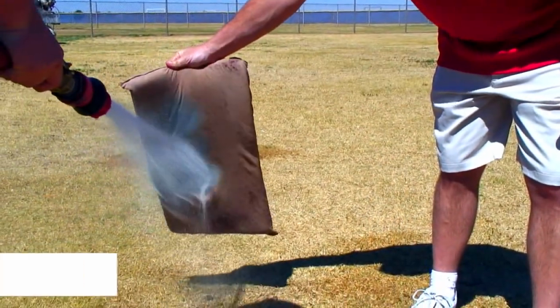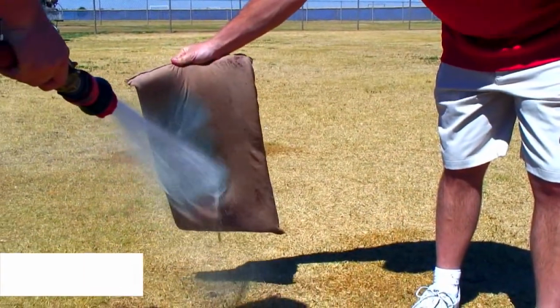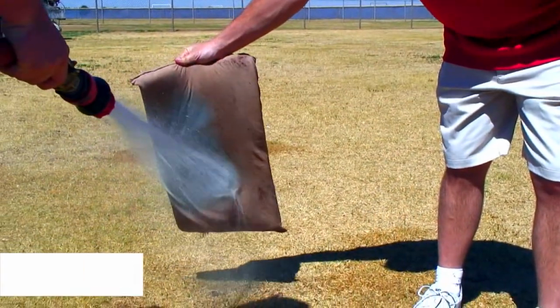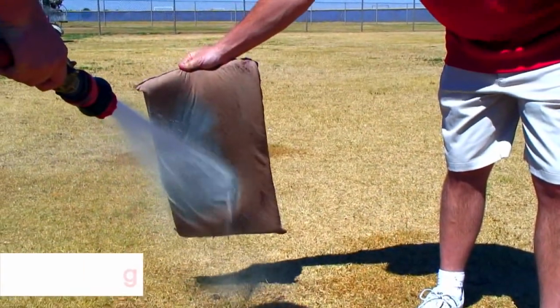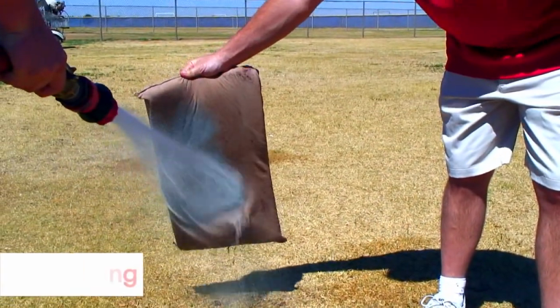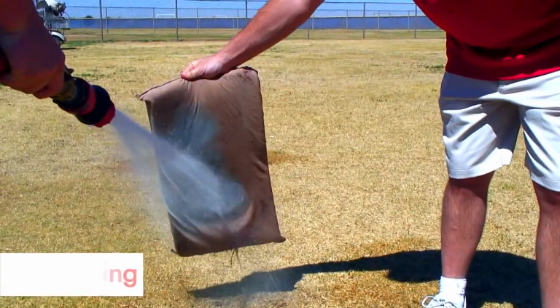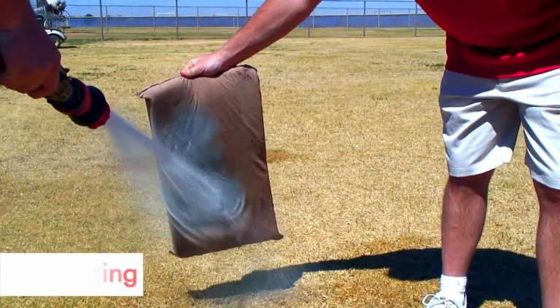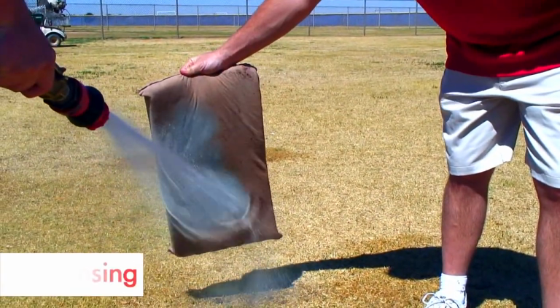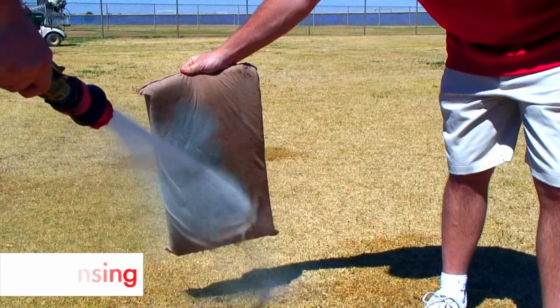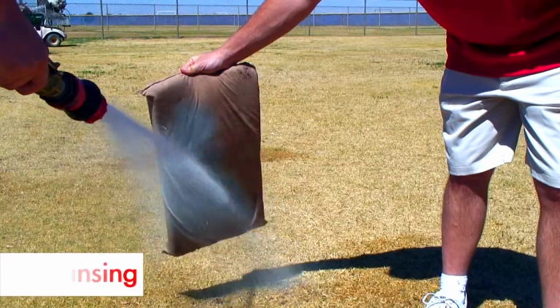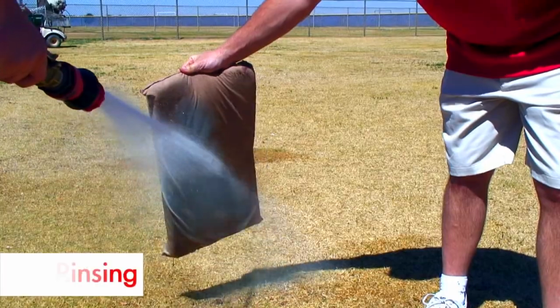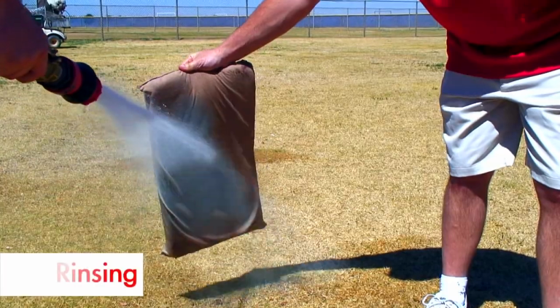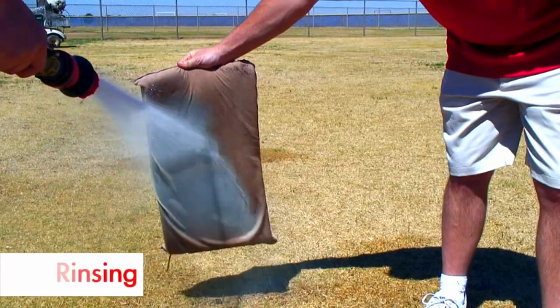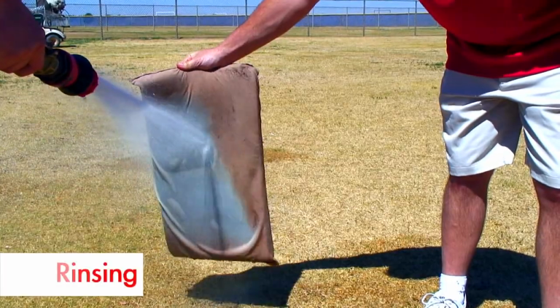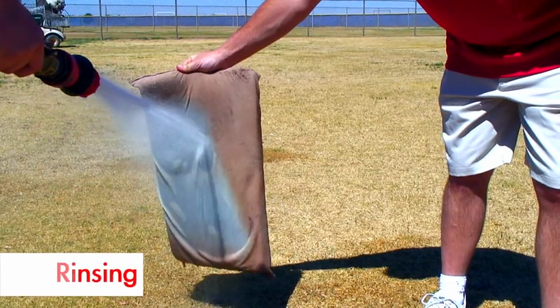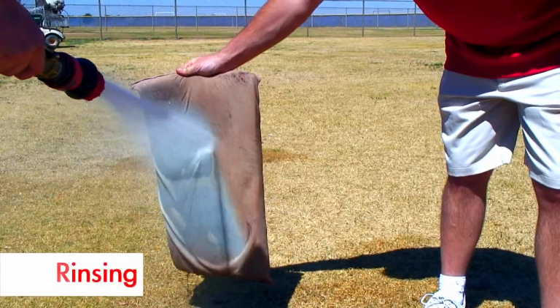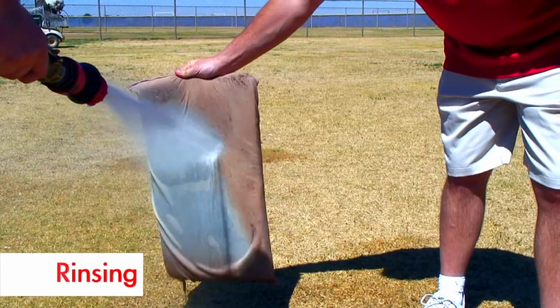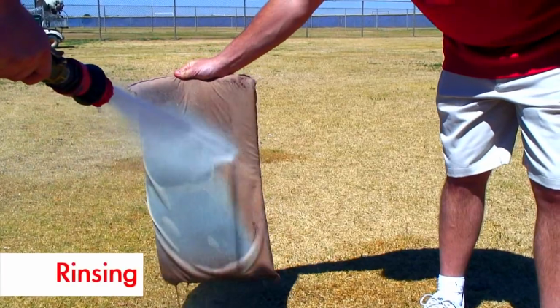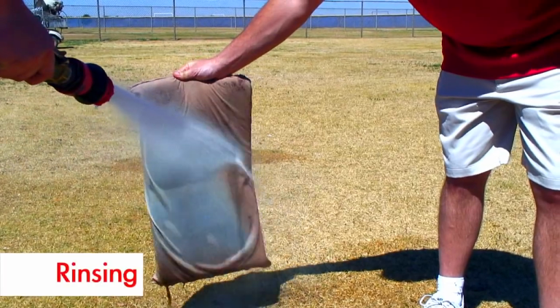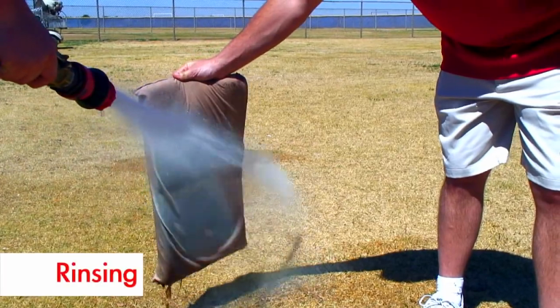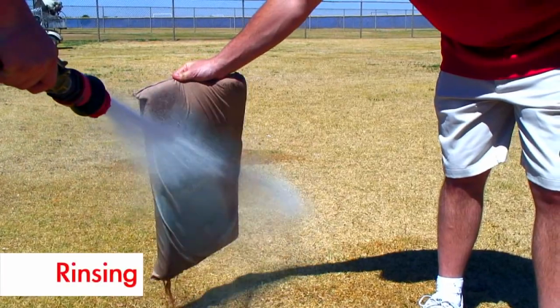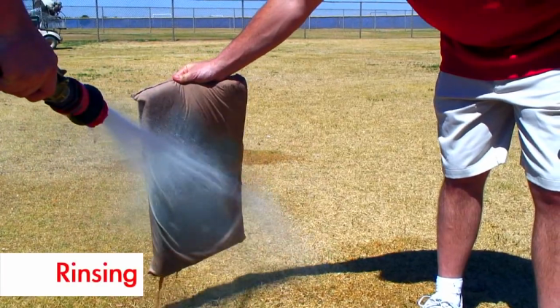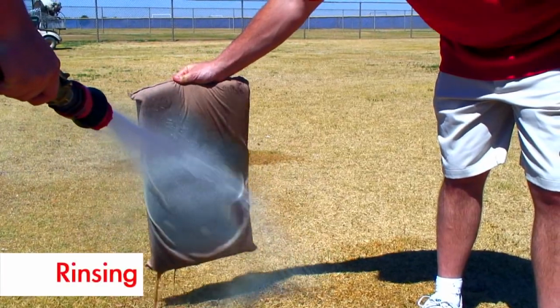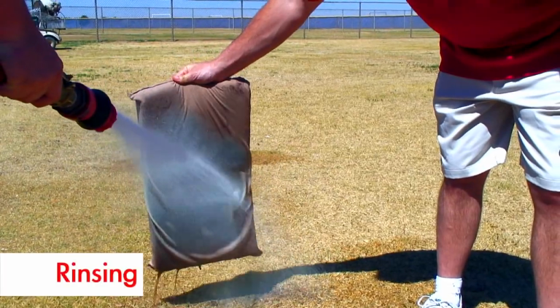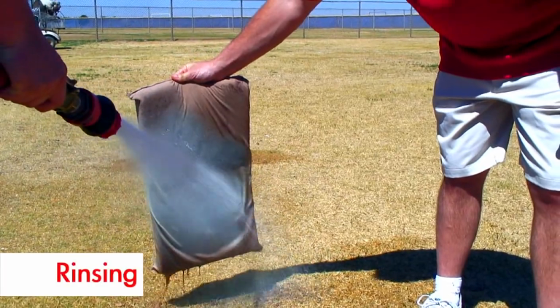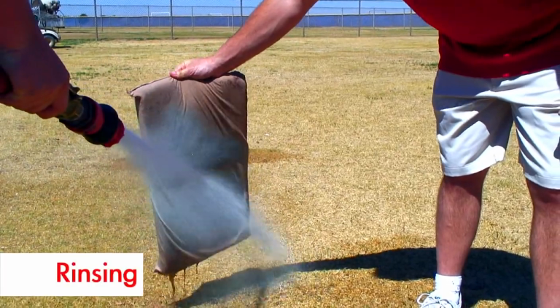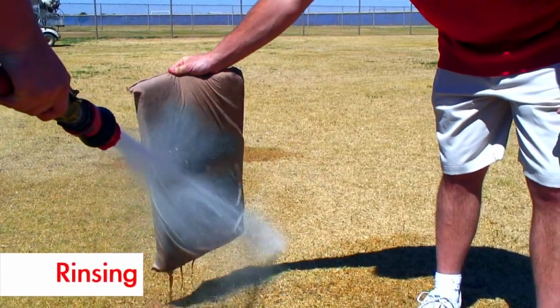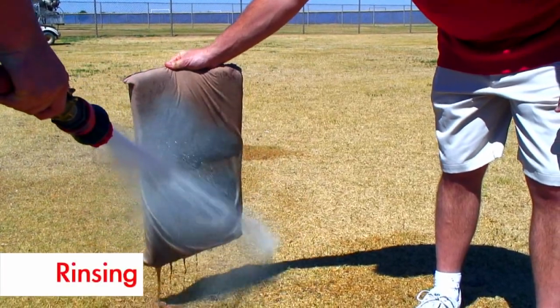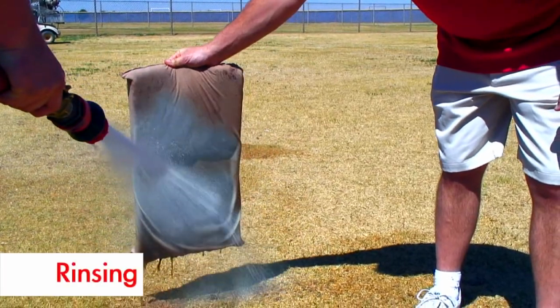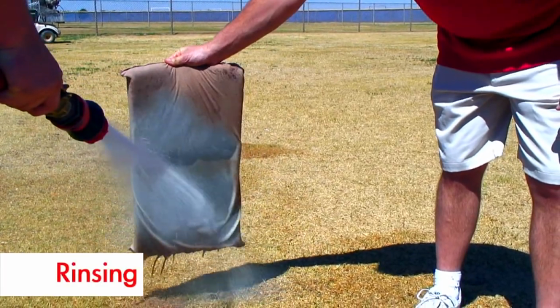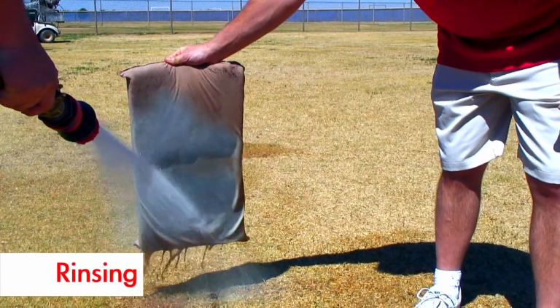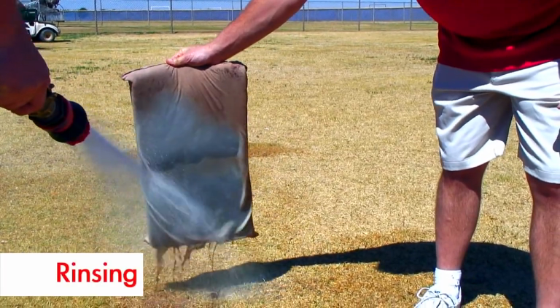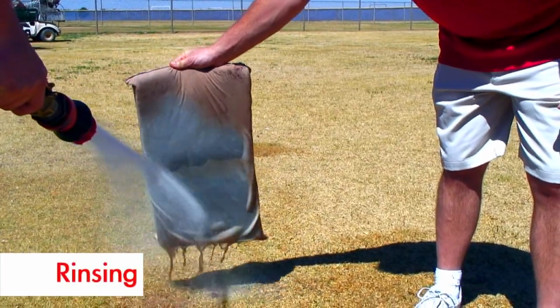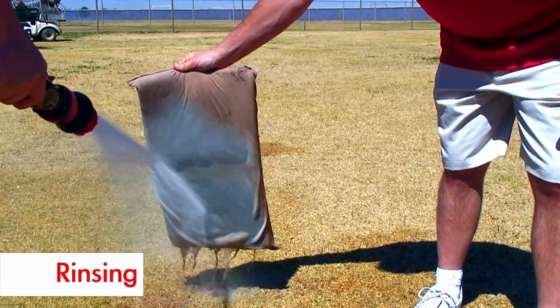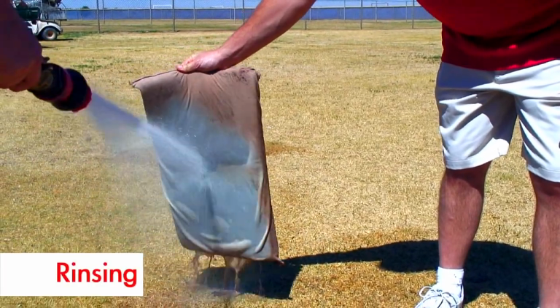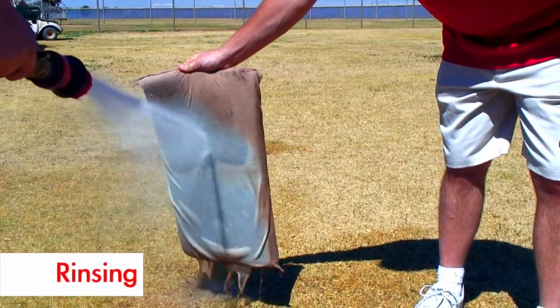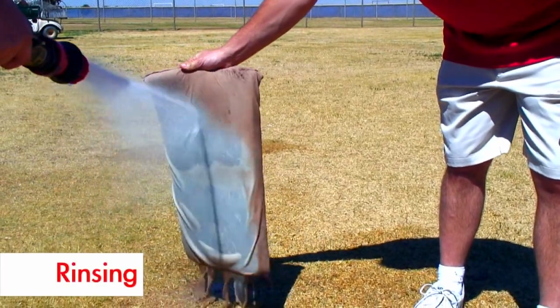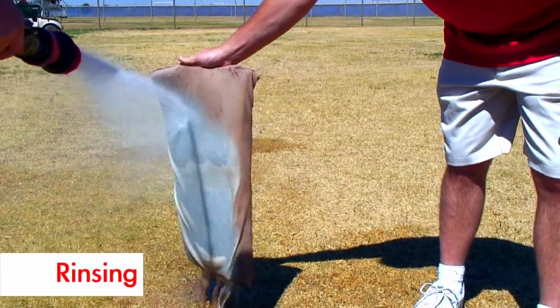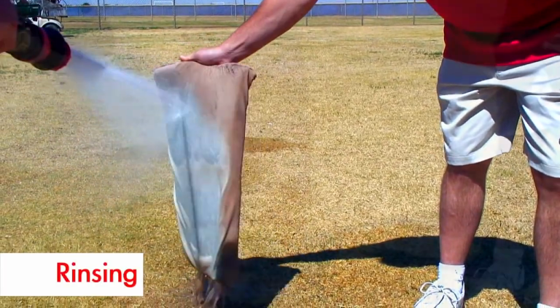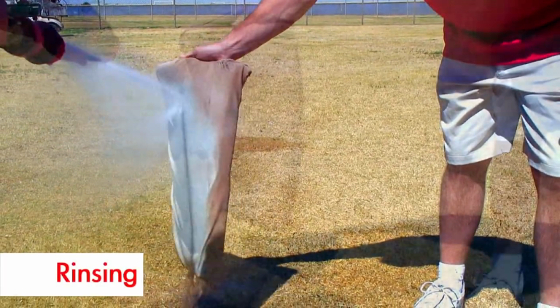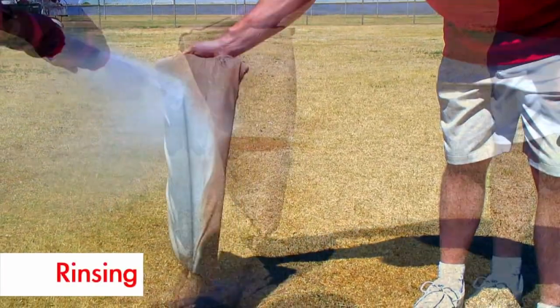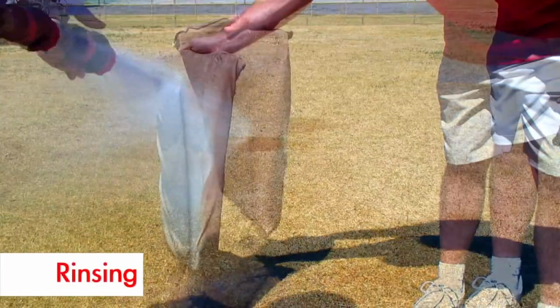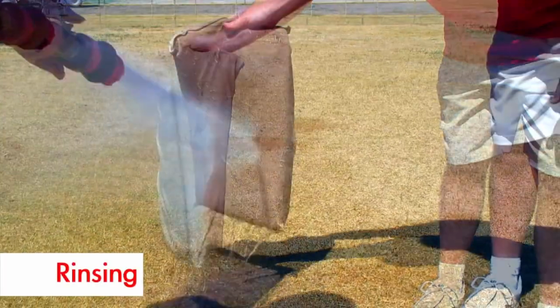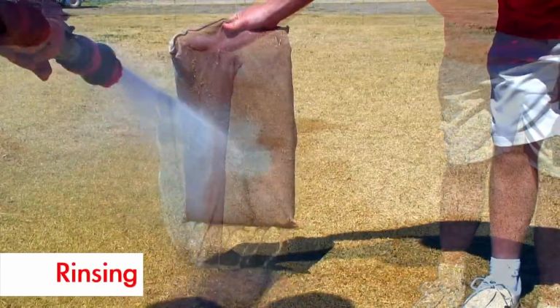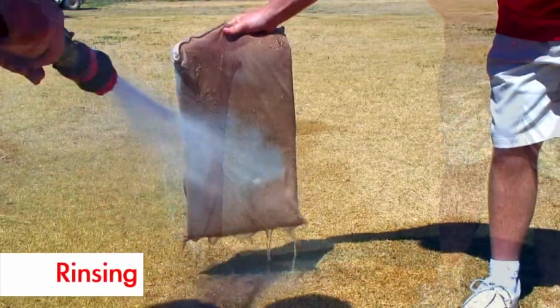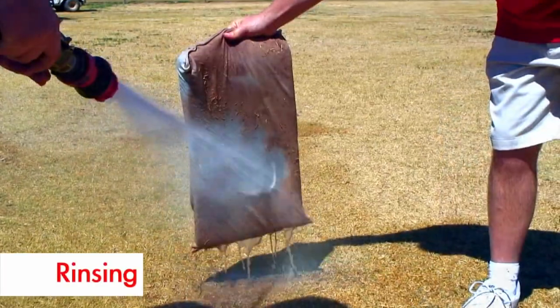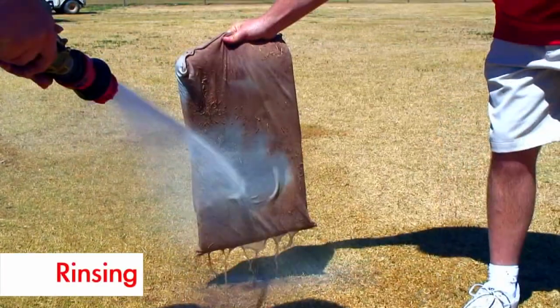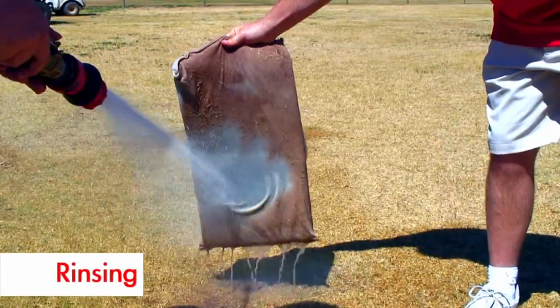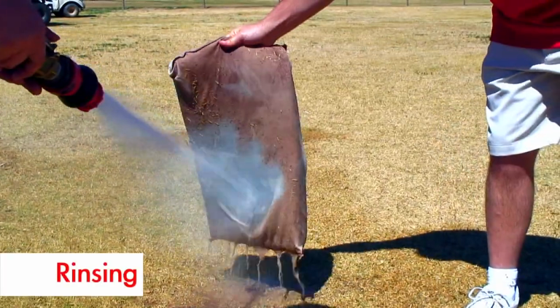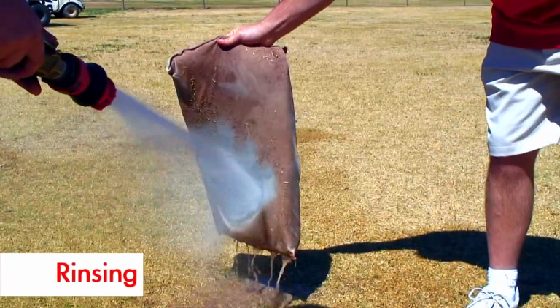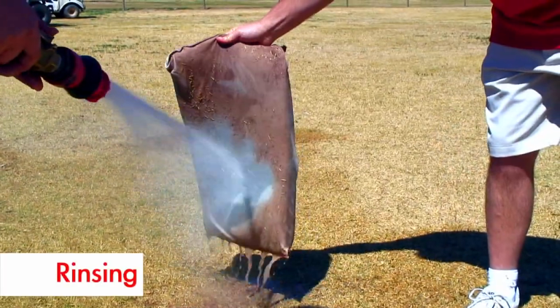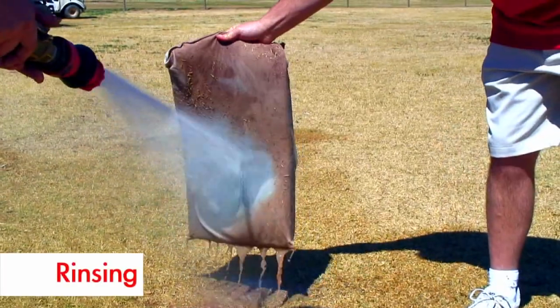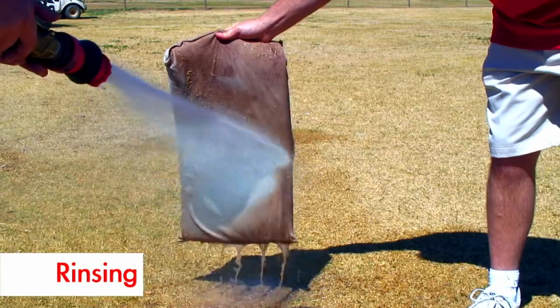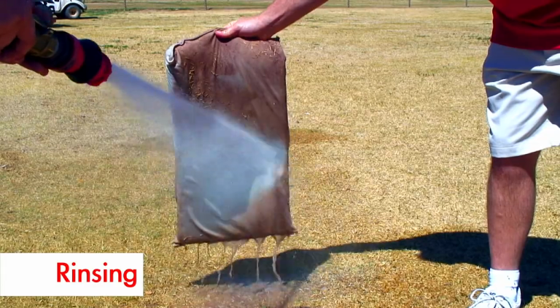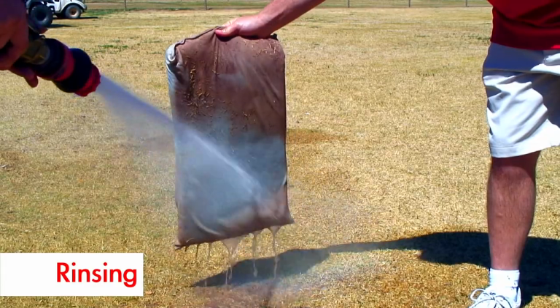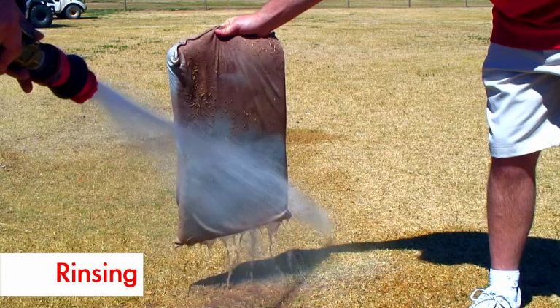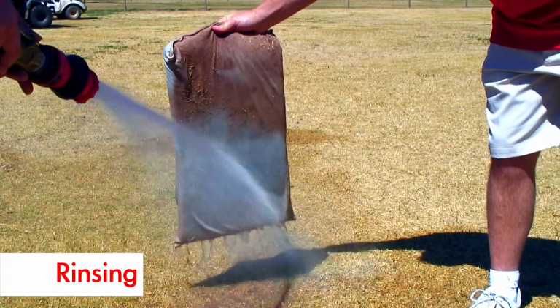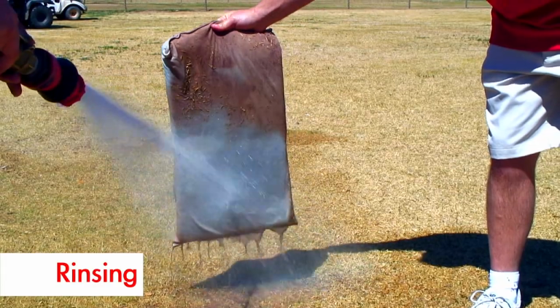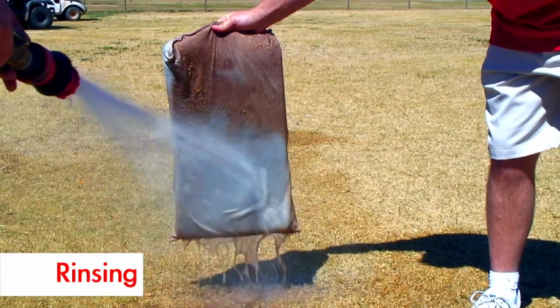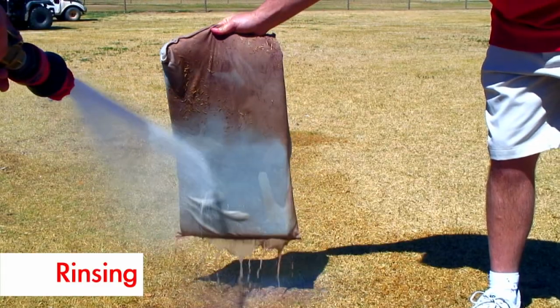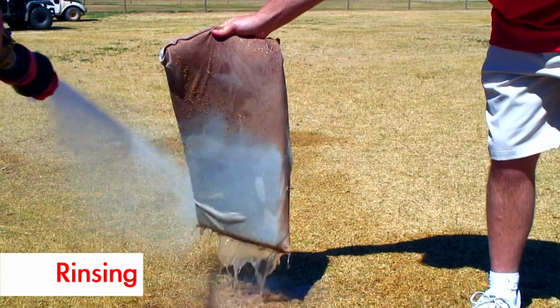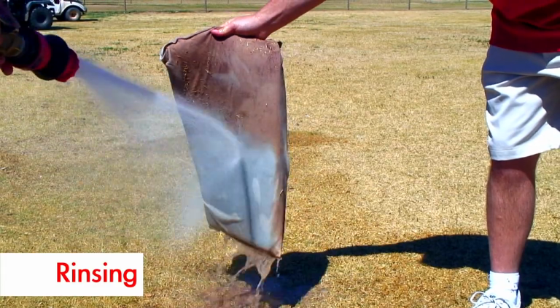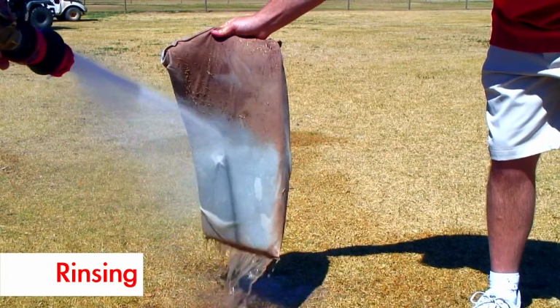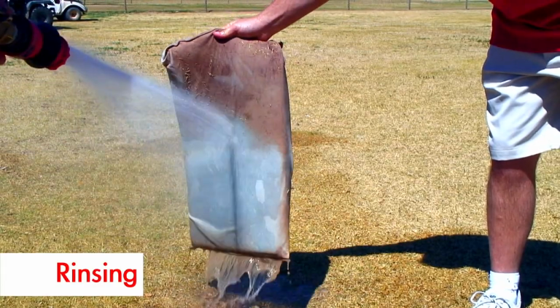Once the dry mat has been used, simply take a hose and rinse it off. This is a very easy way to clean the dry mat.